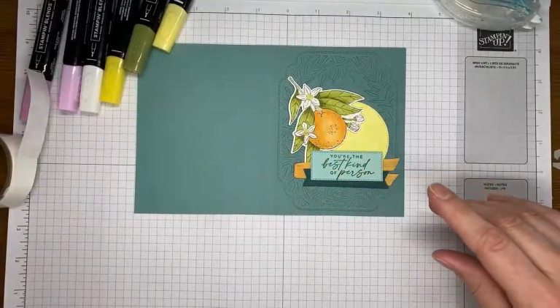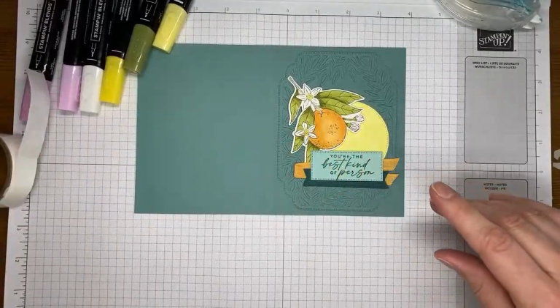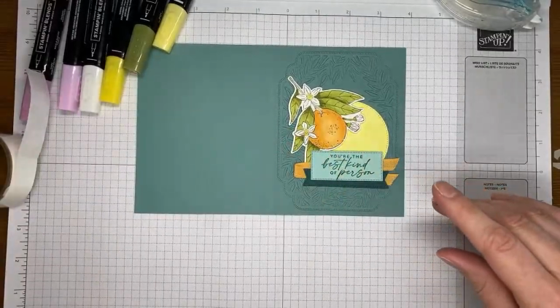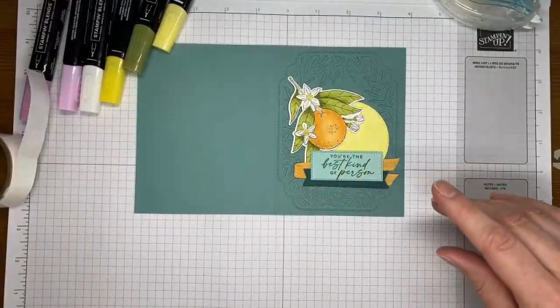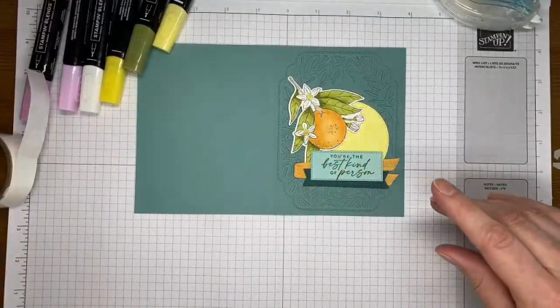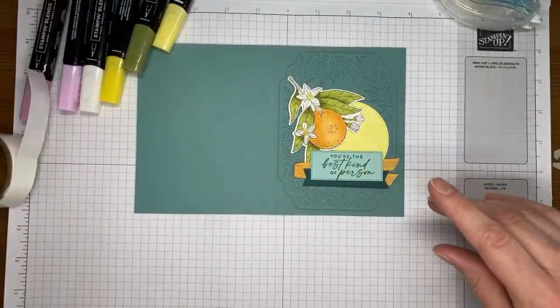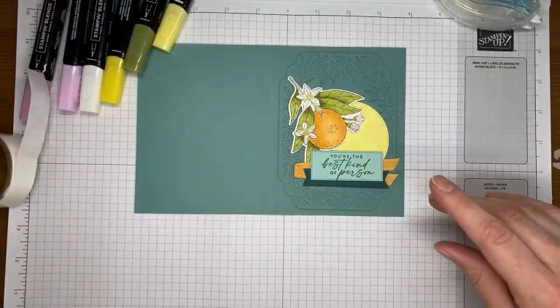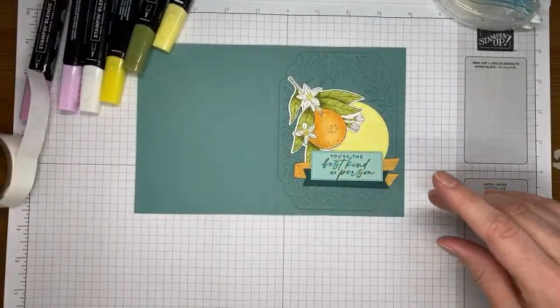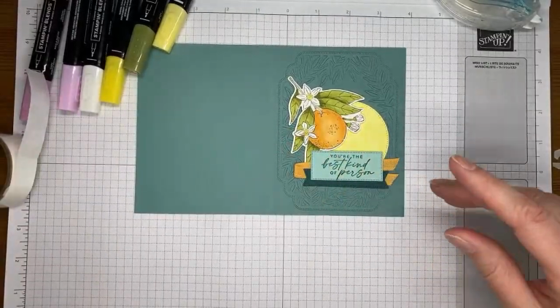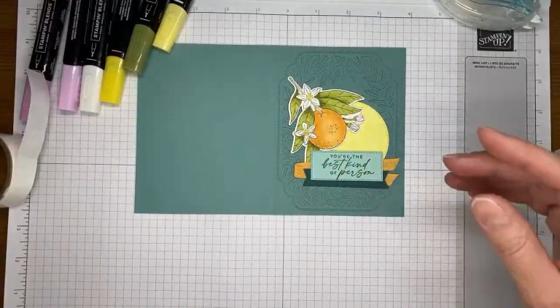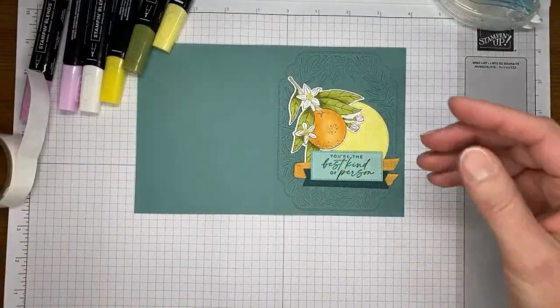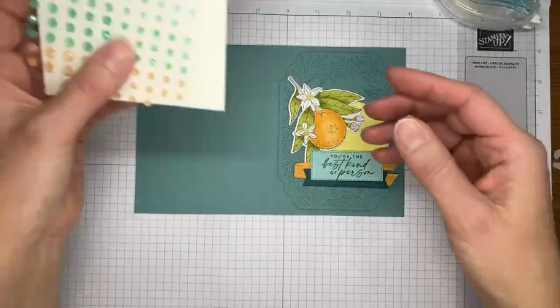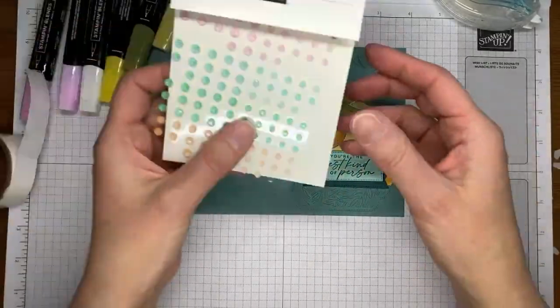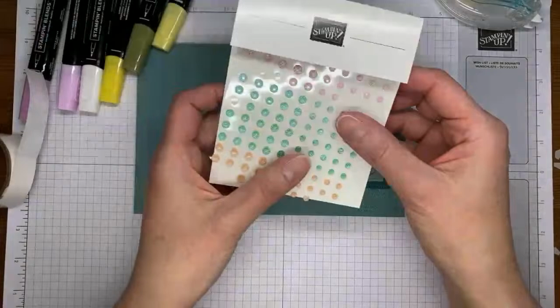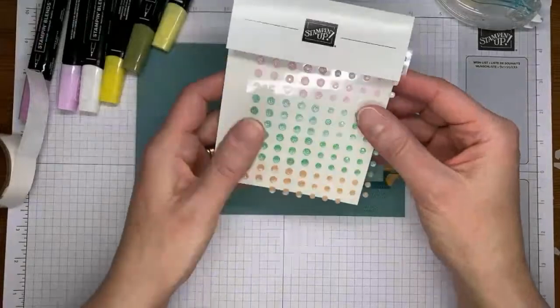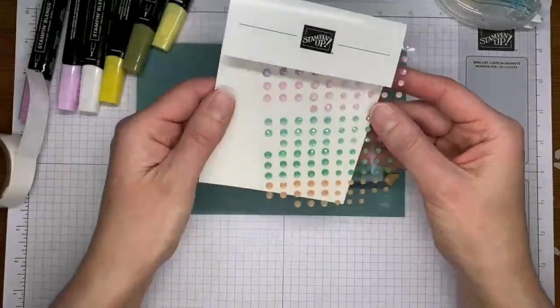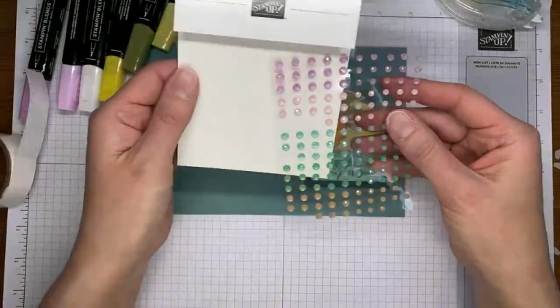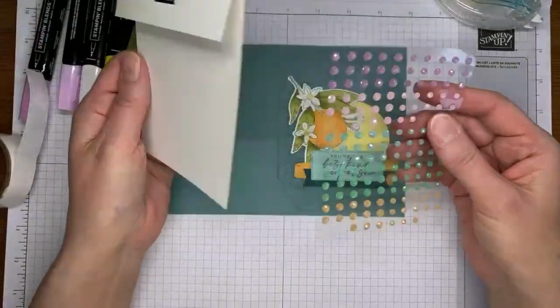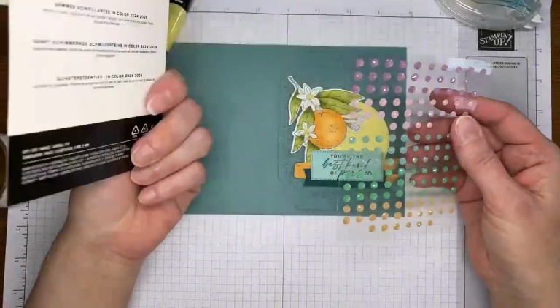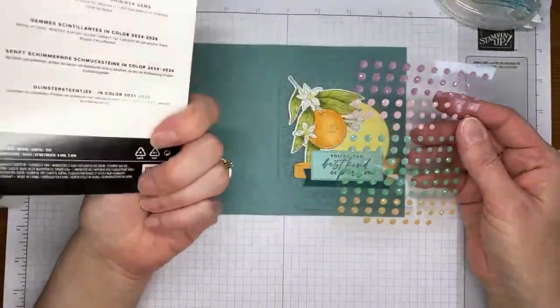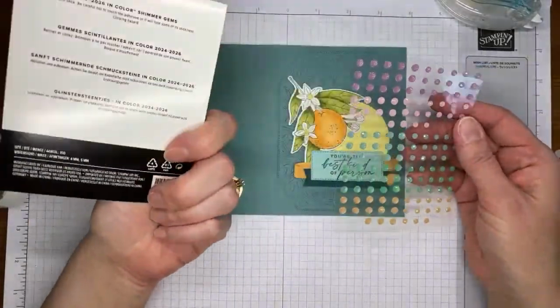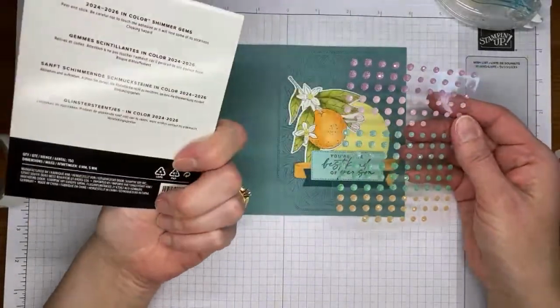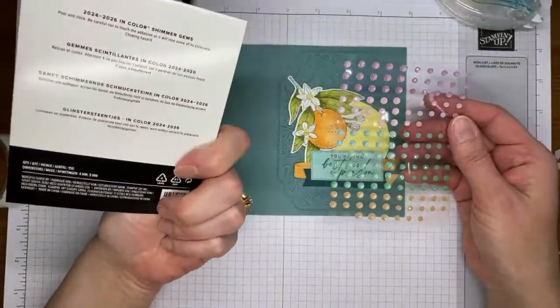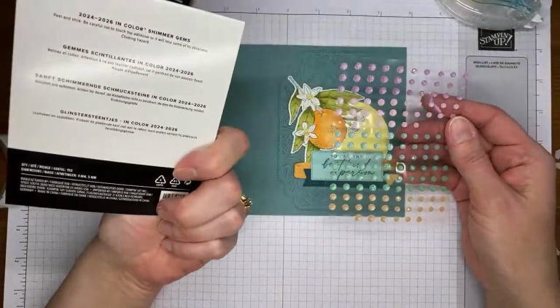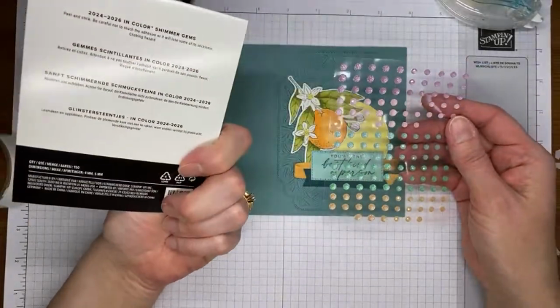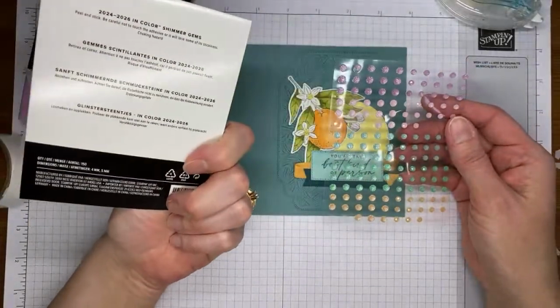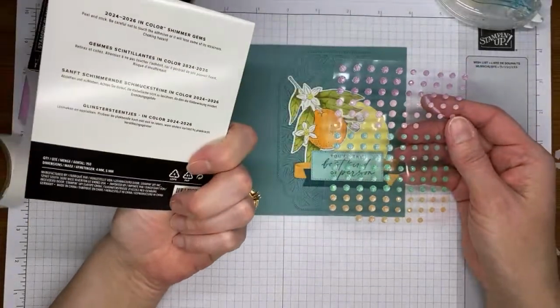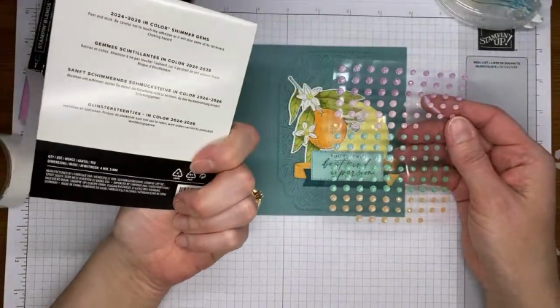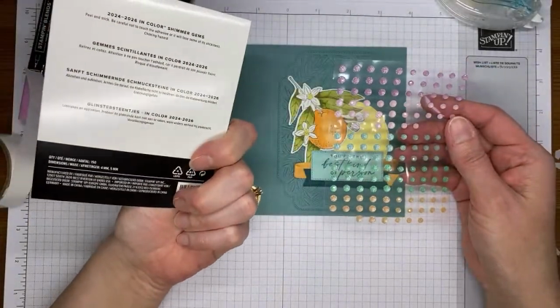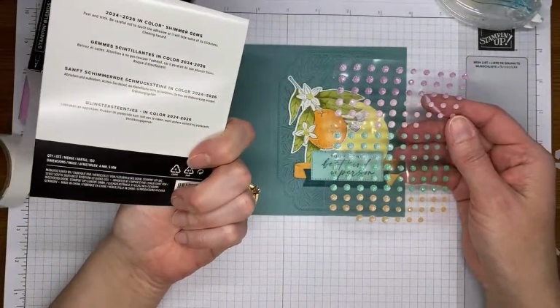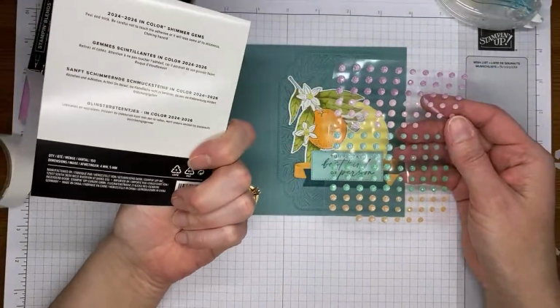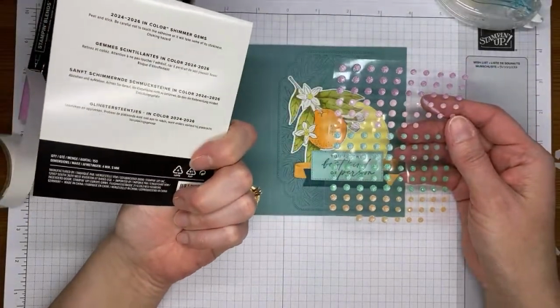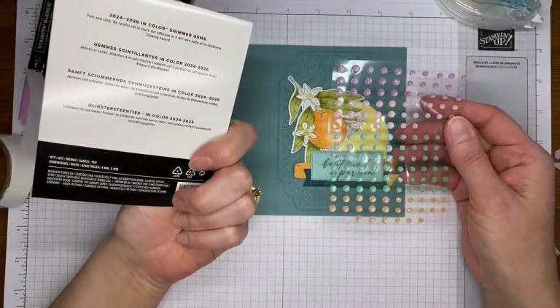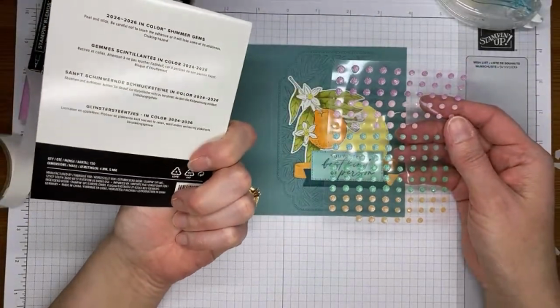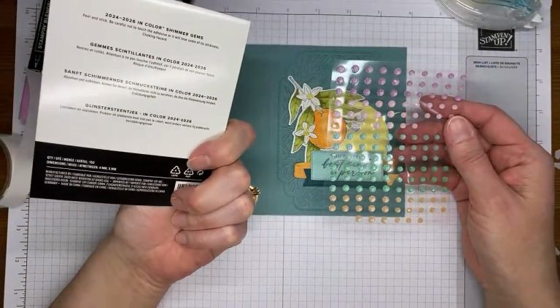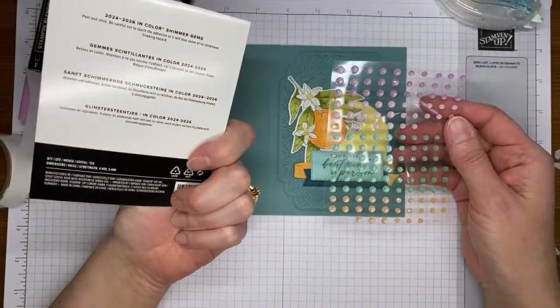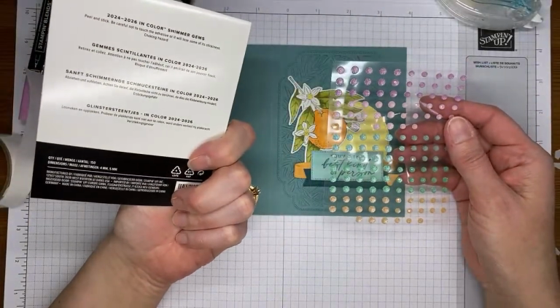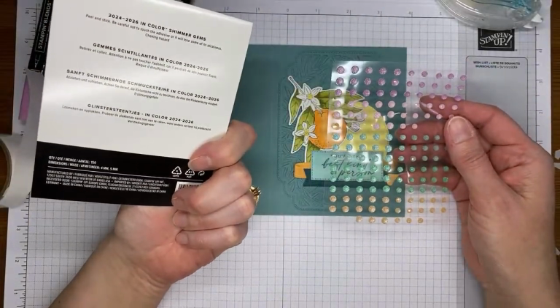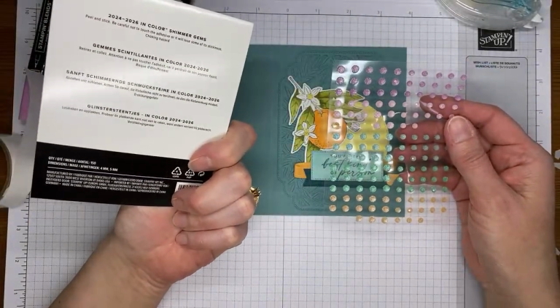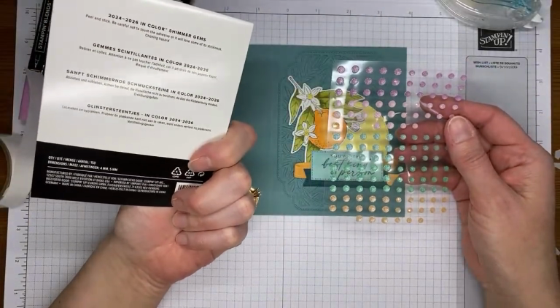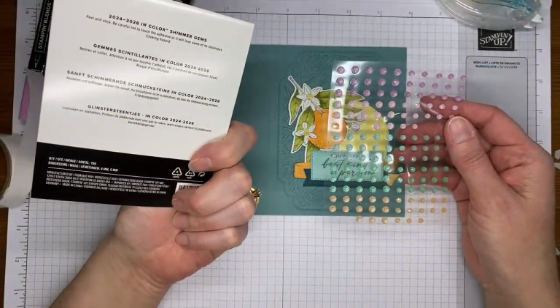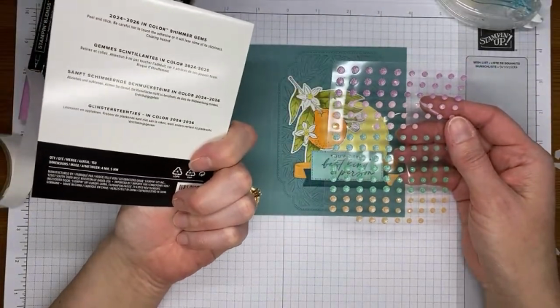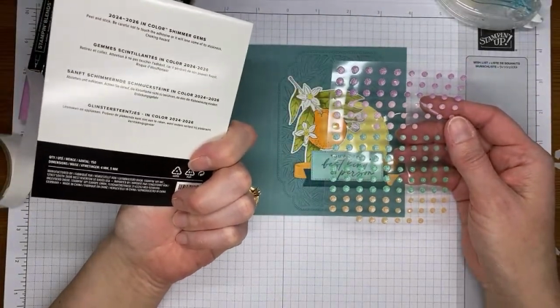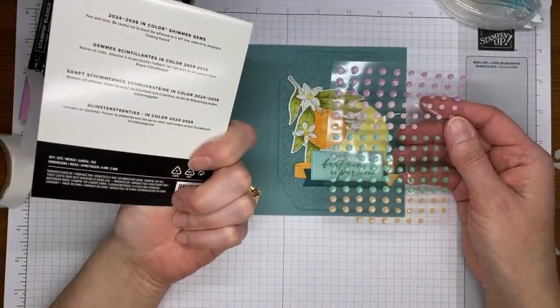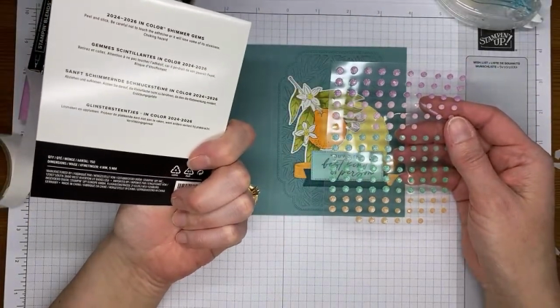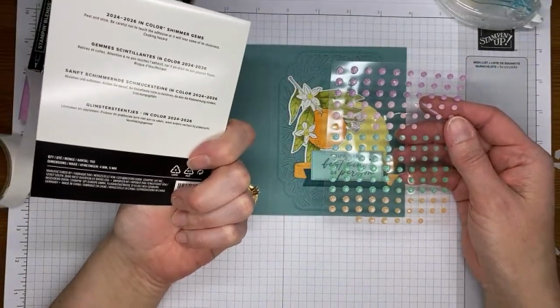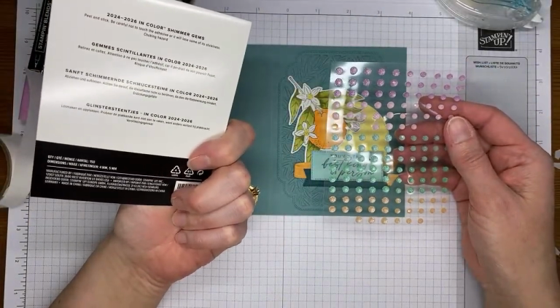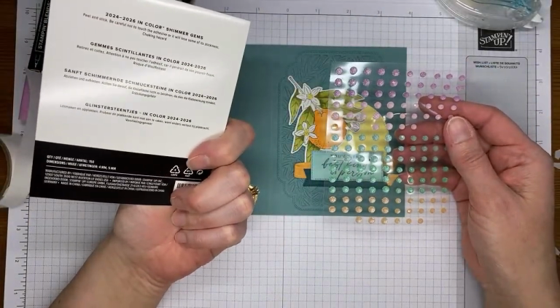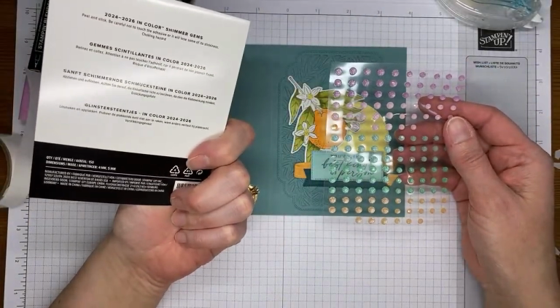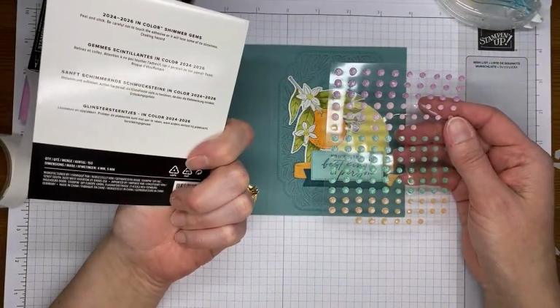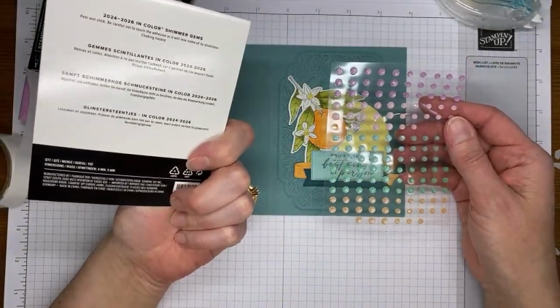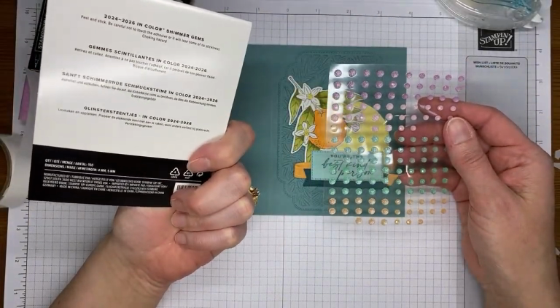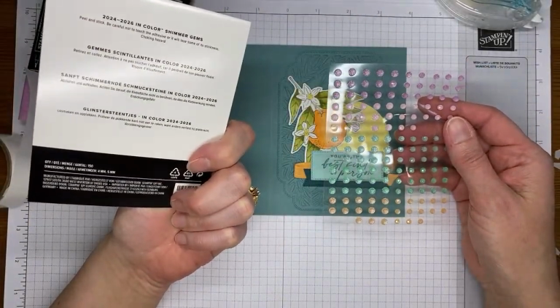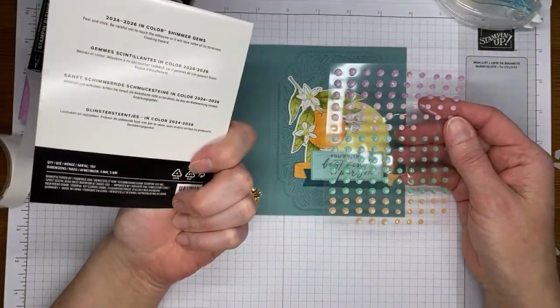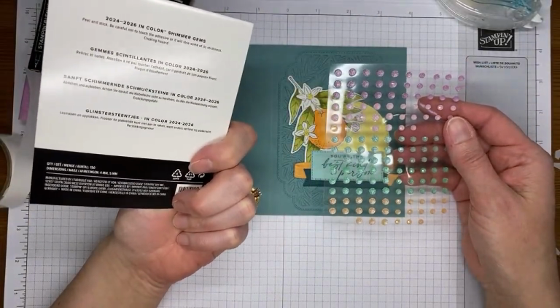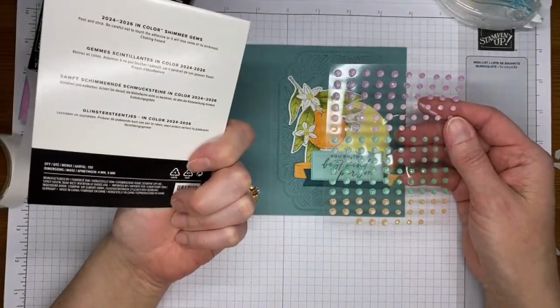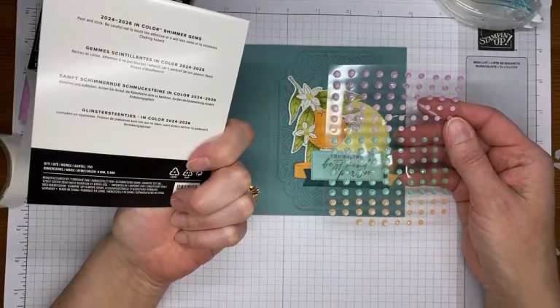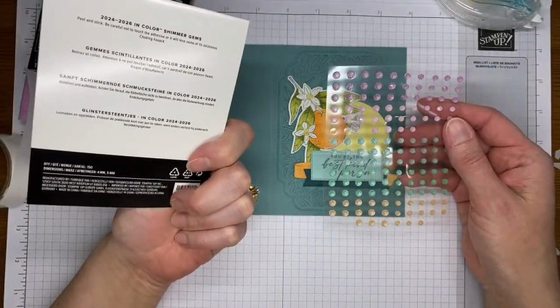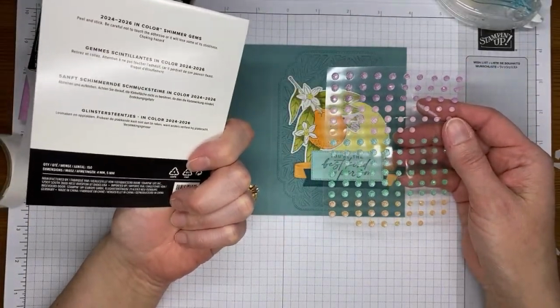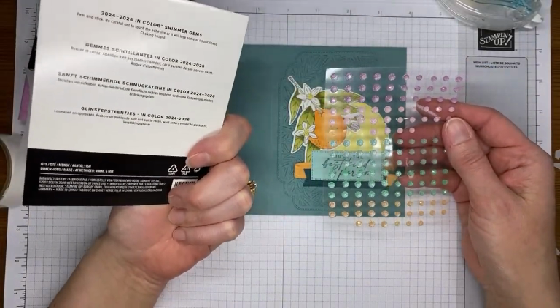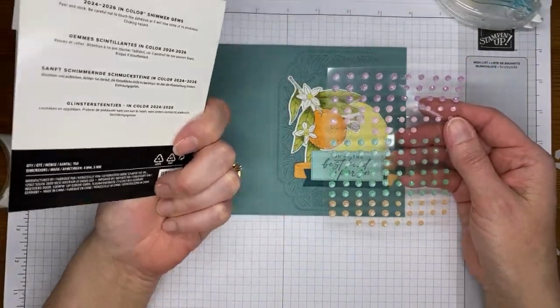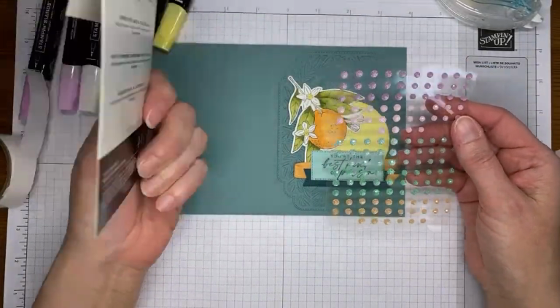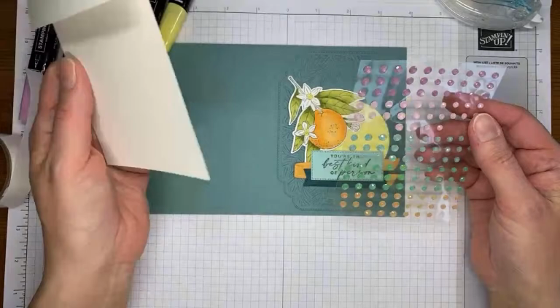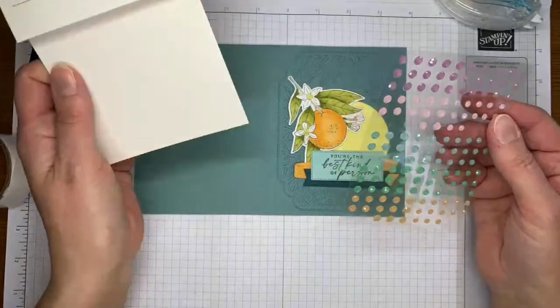The last thing I brought in for the card front was a couple of the 2024 to 2026 in-color shimmer gems.